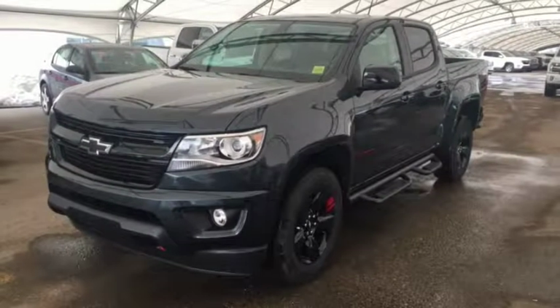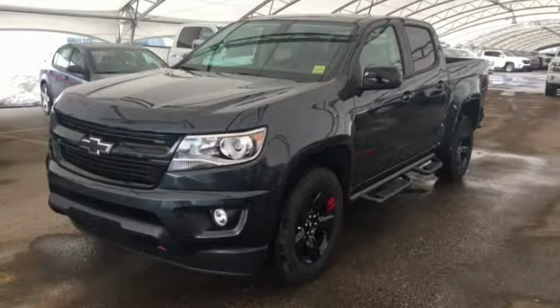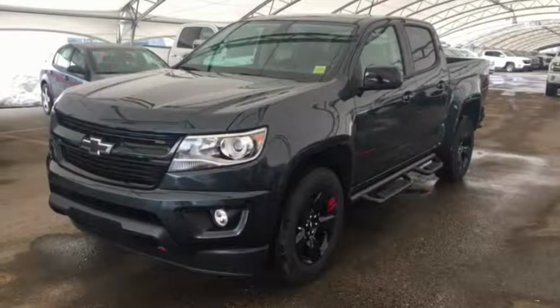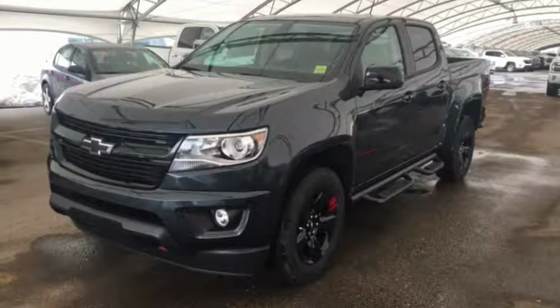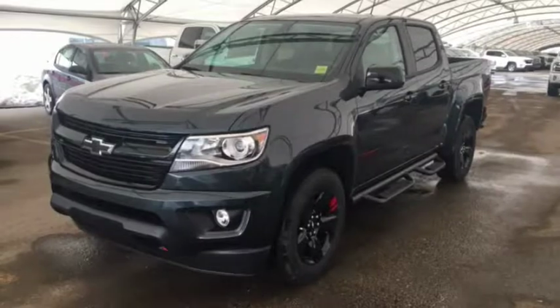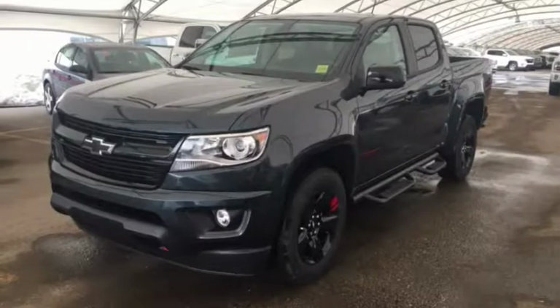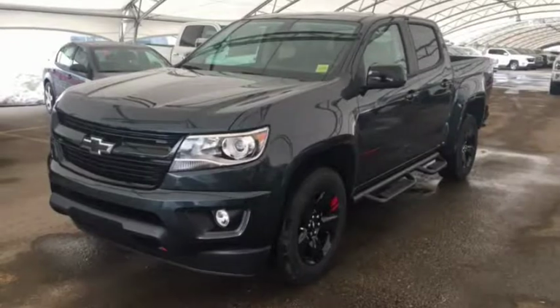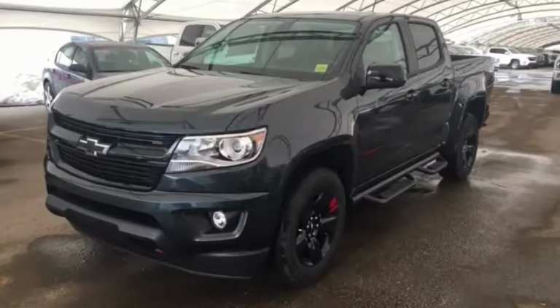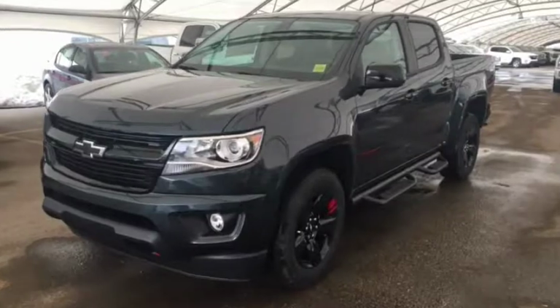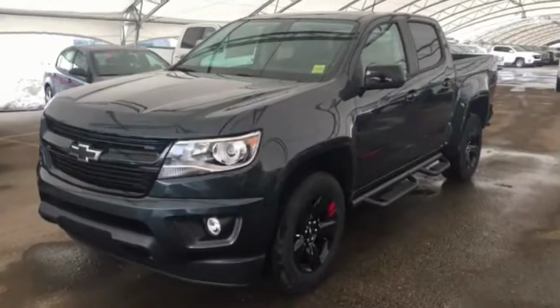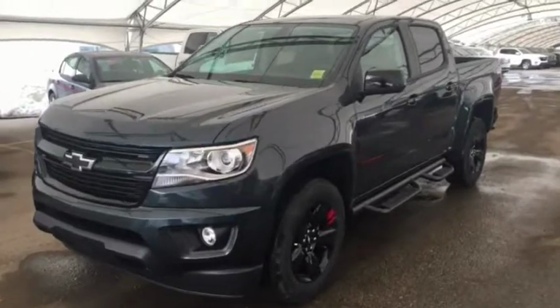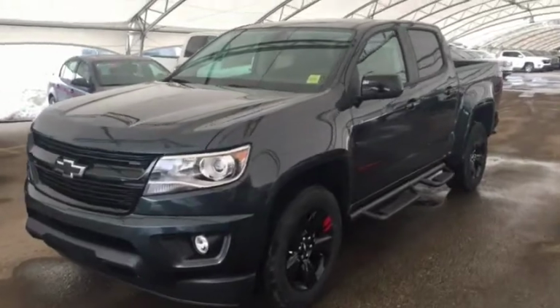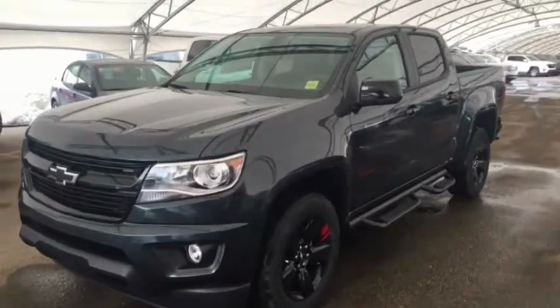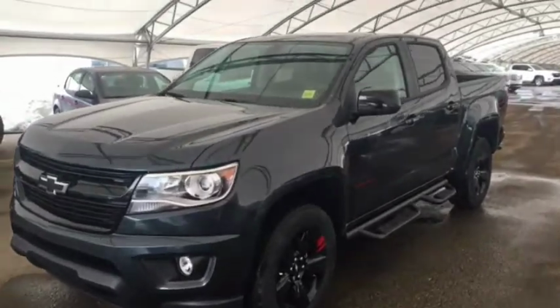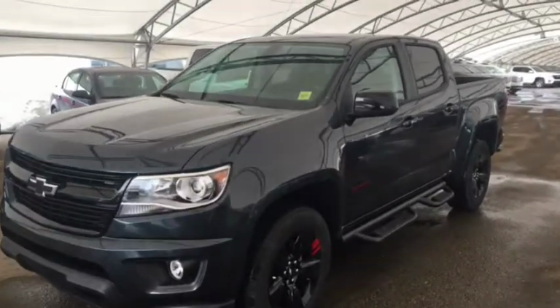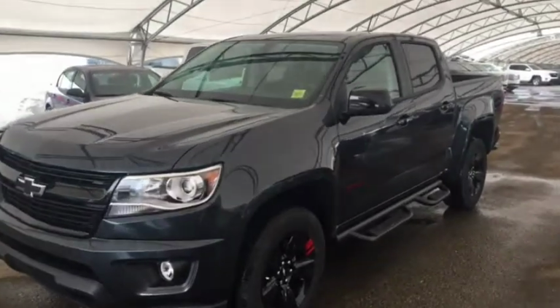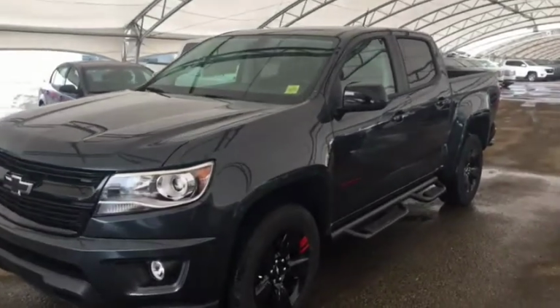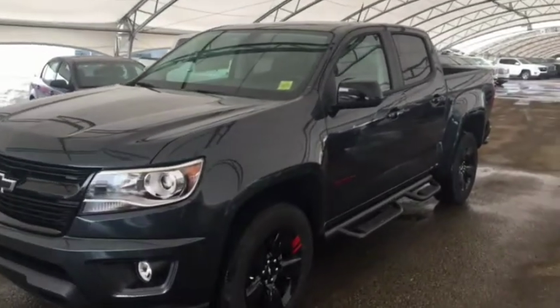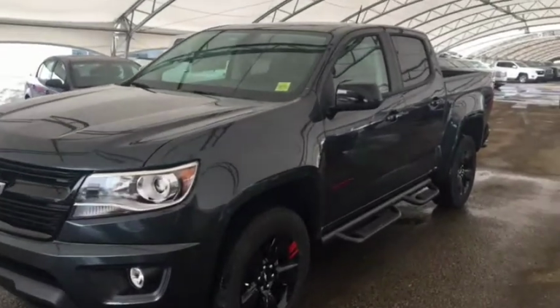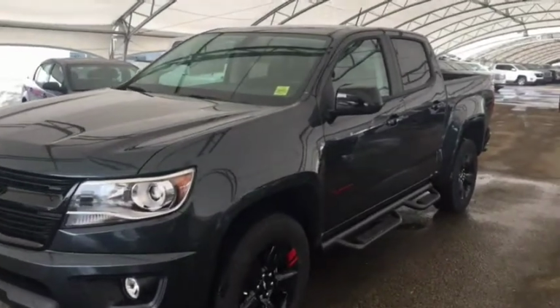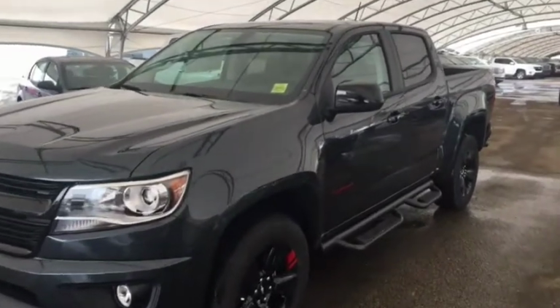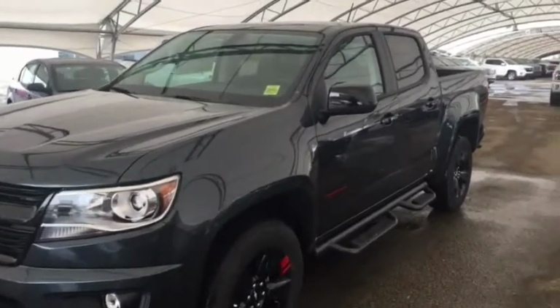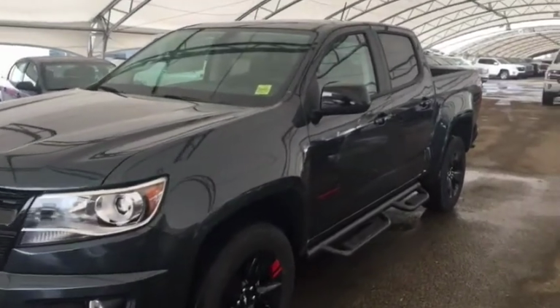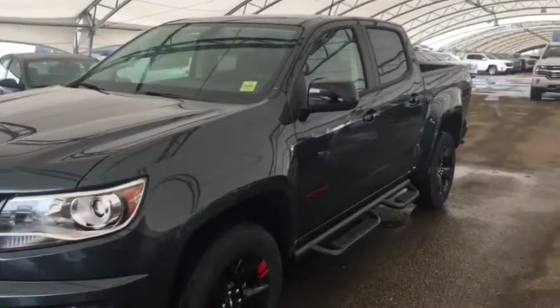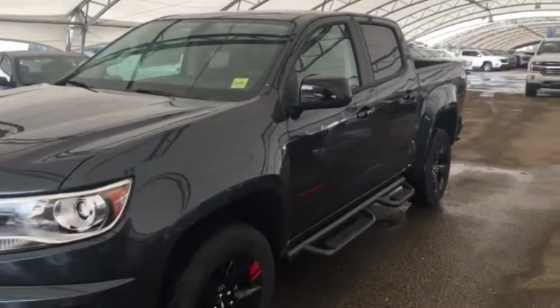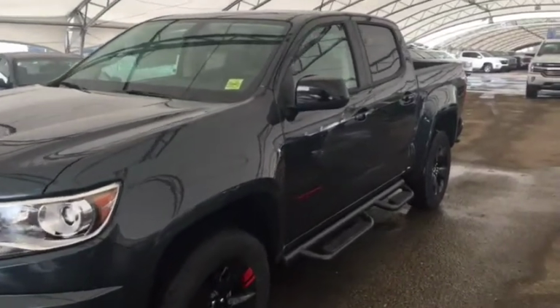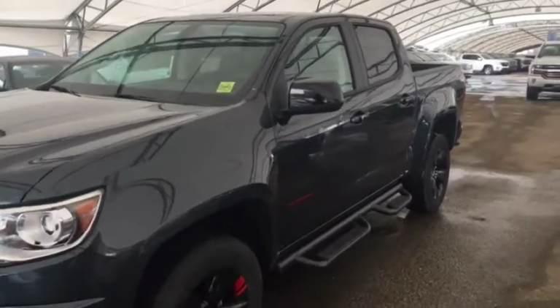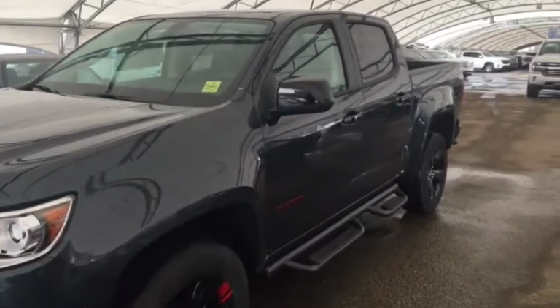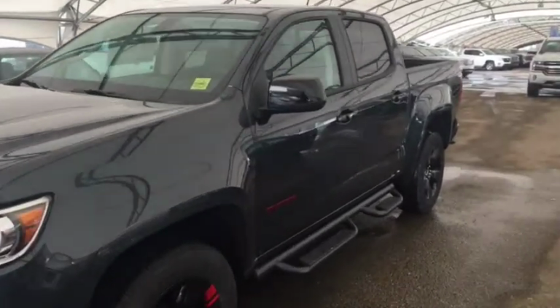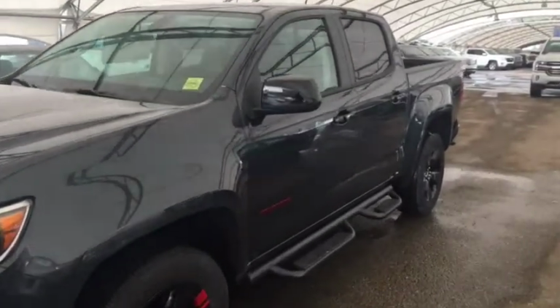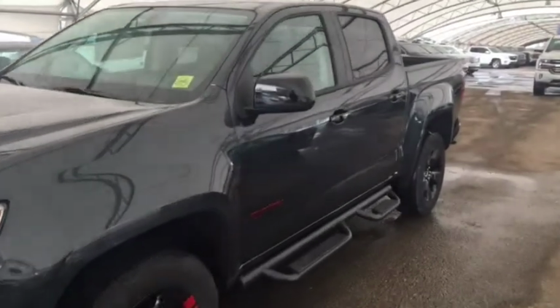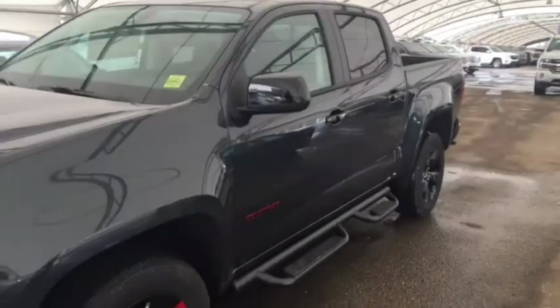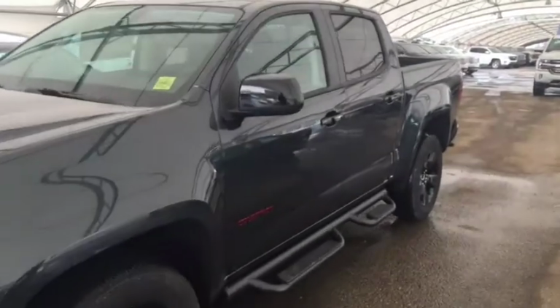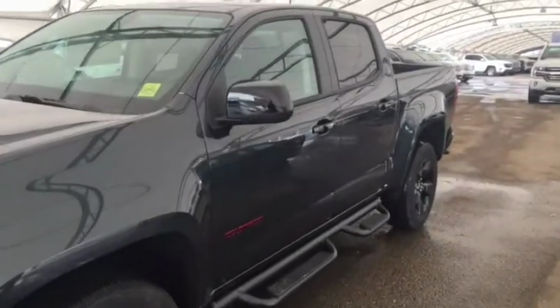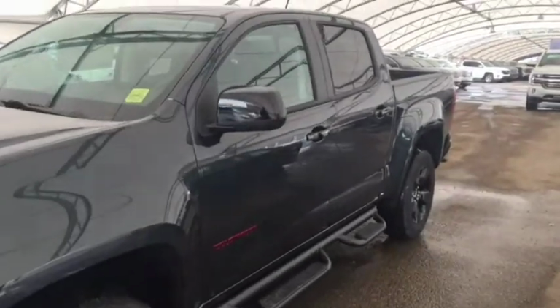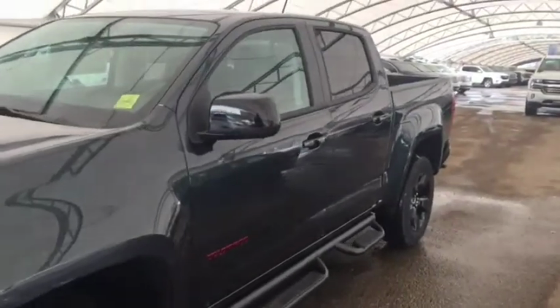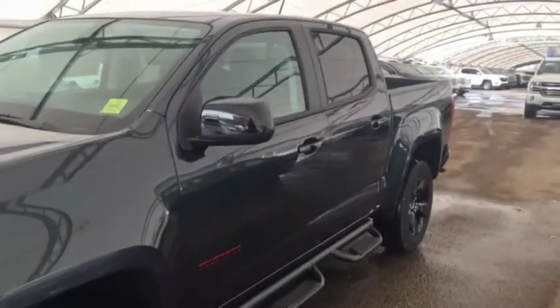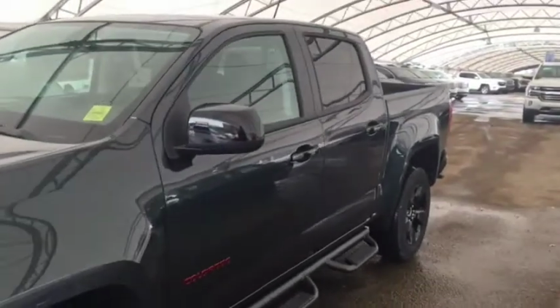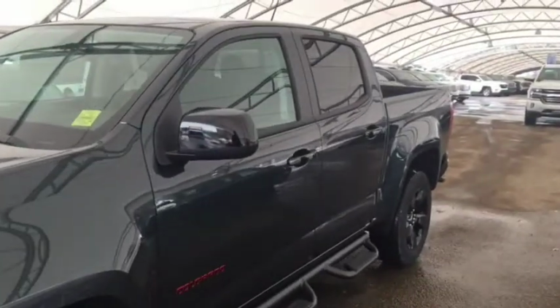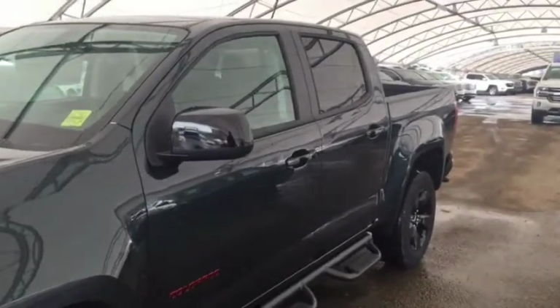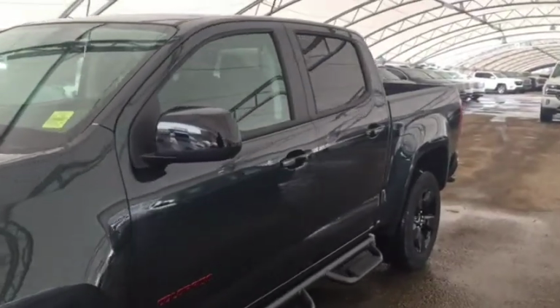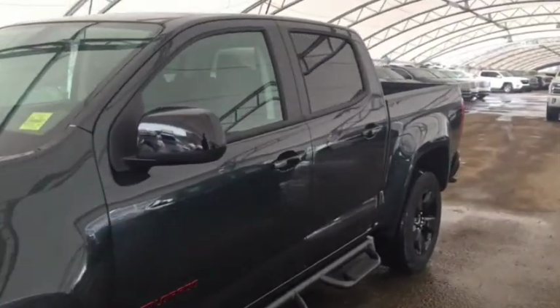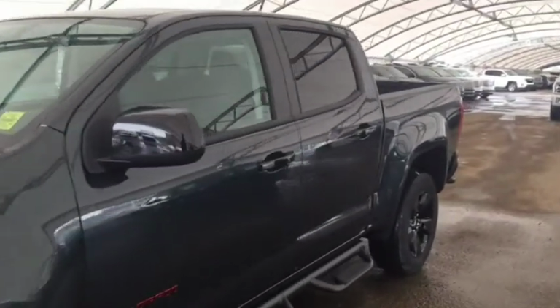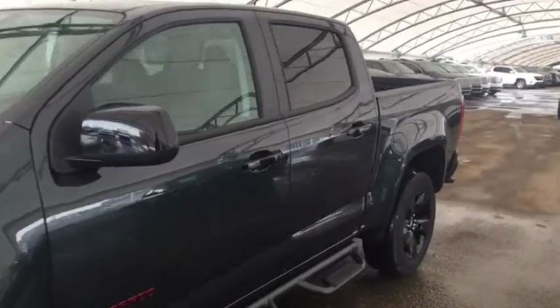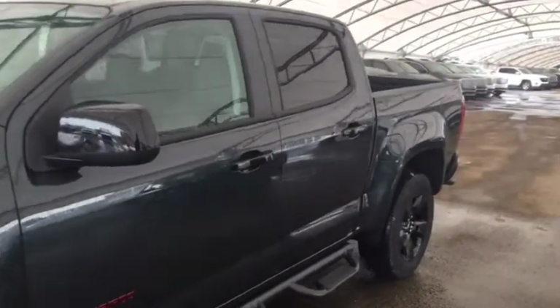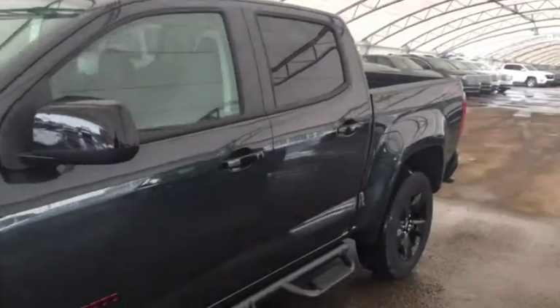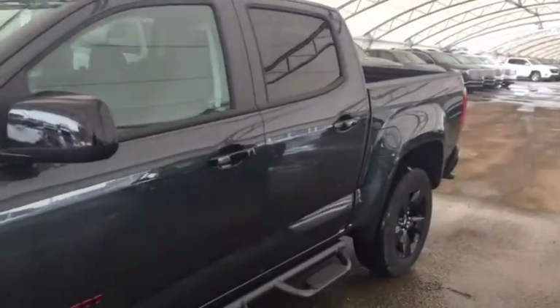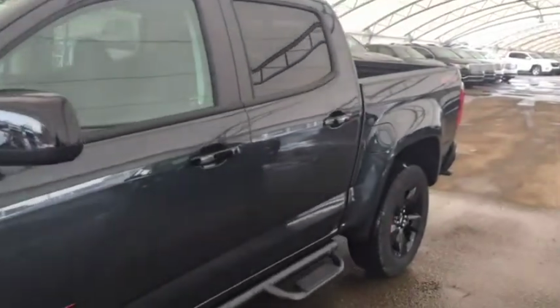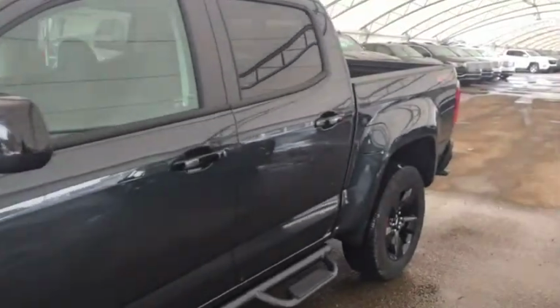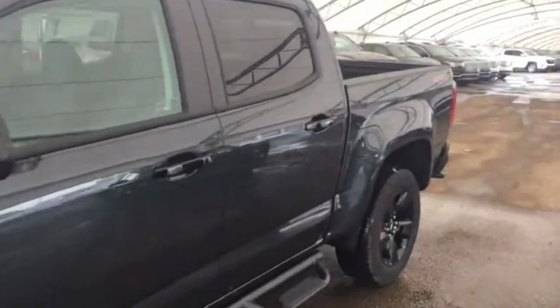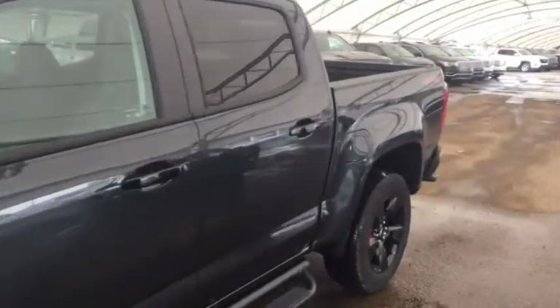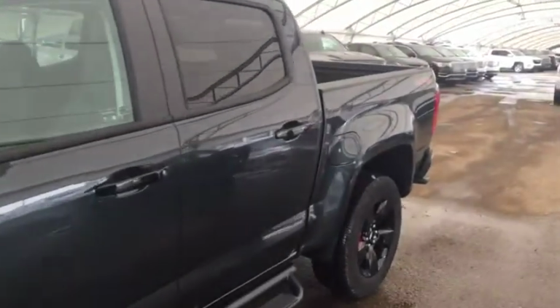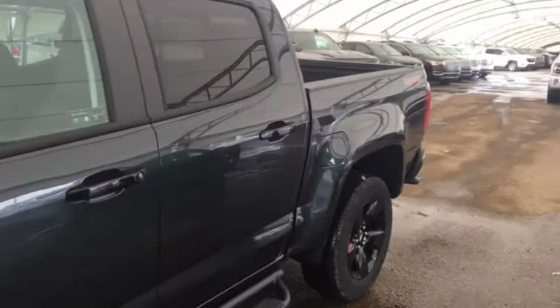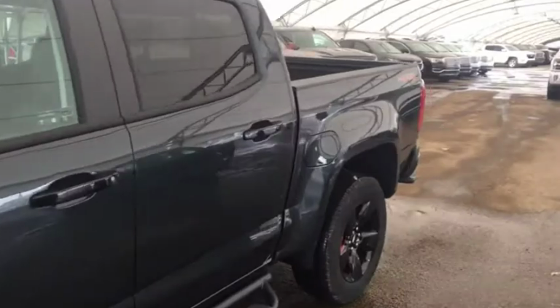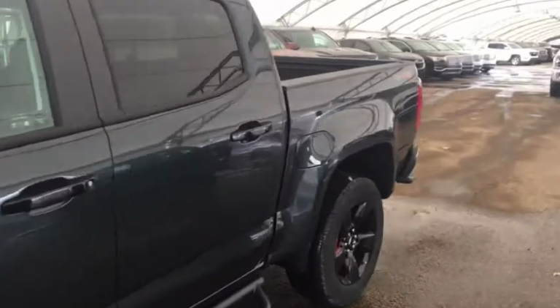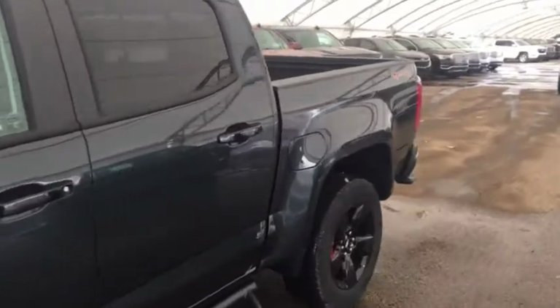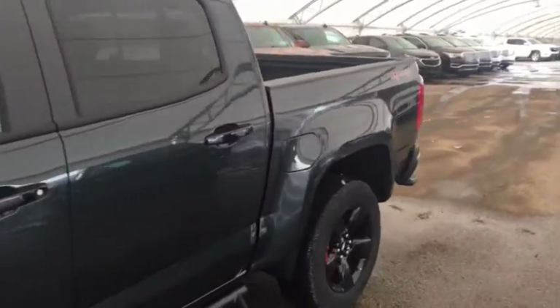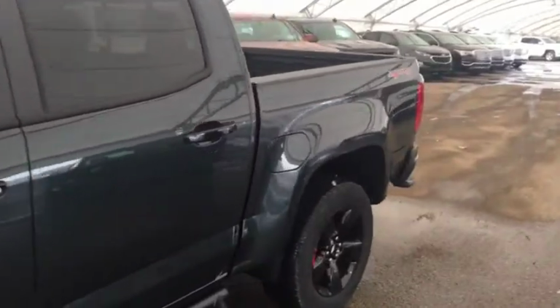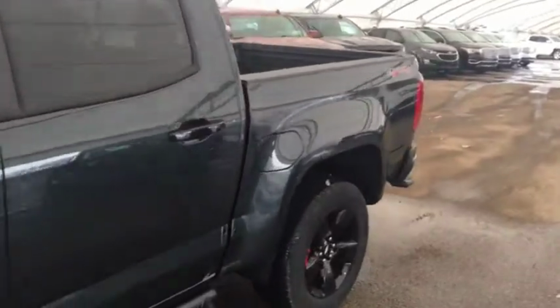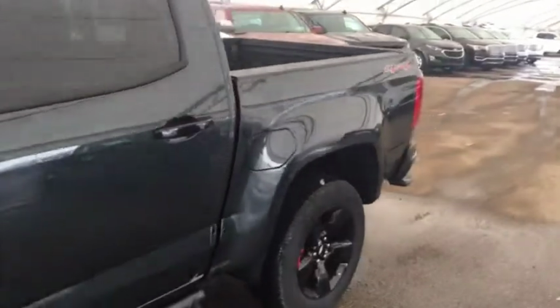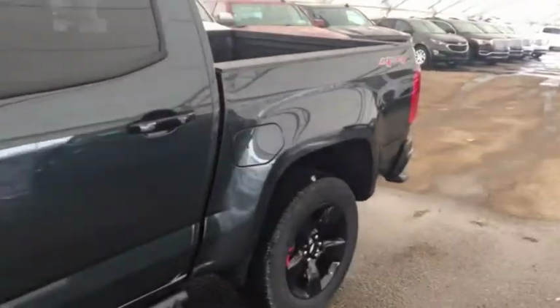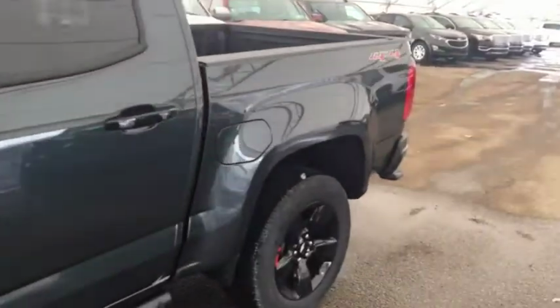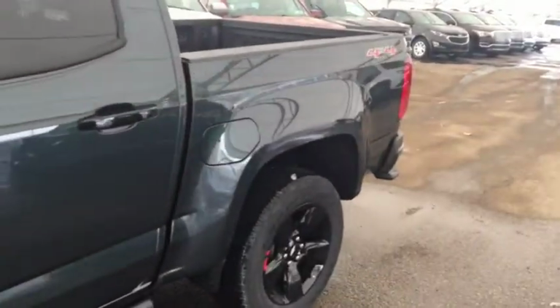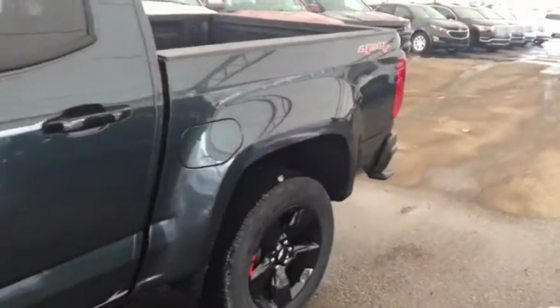Welcome to Davis Chevrolet. This is a 2018 Chevrolet Colorado Redline Edition in the color Brake.